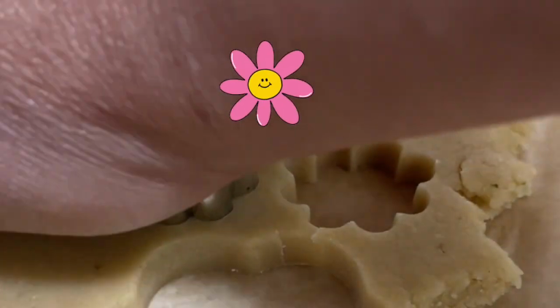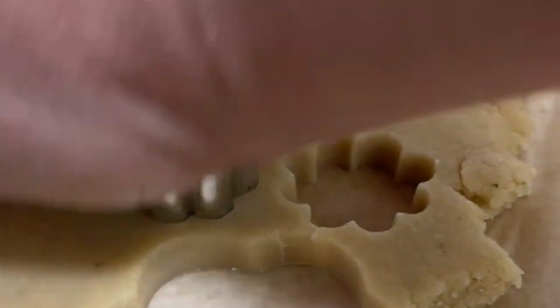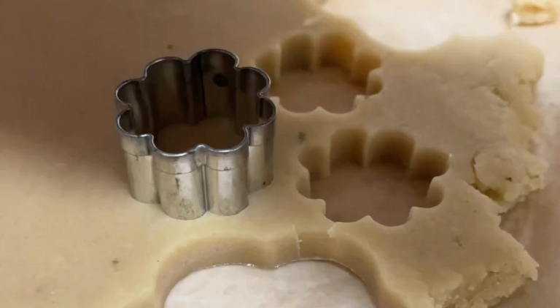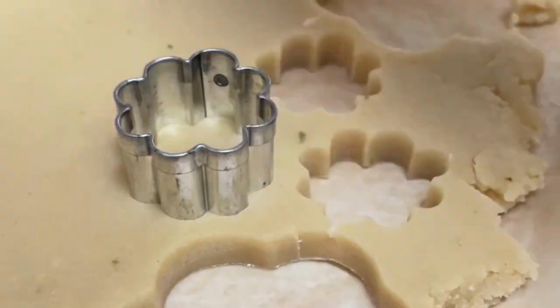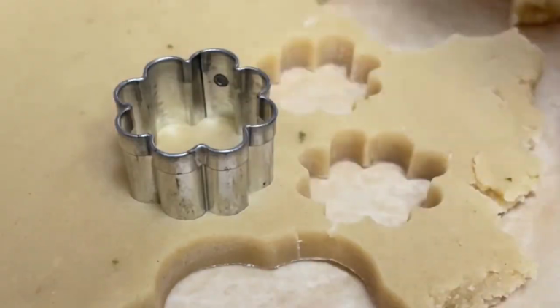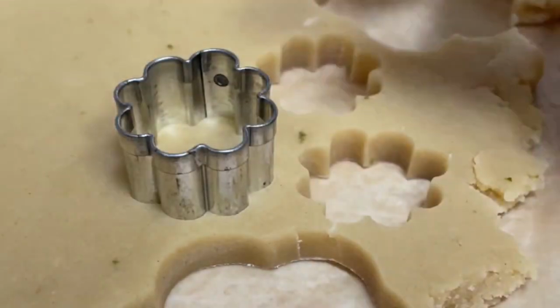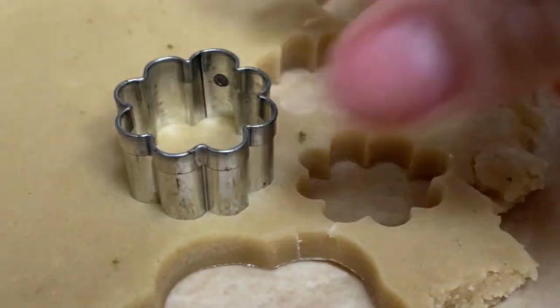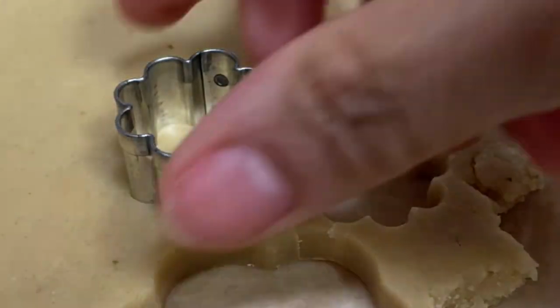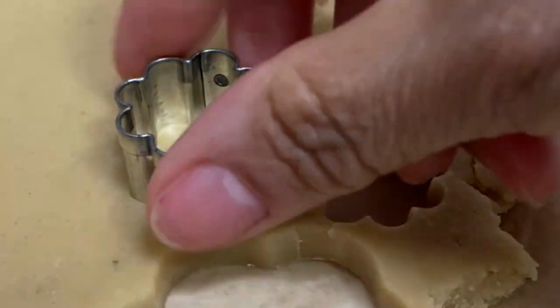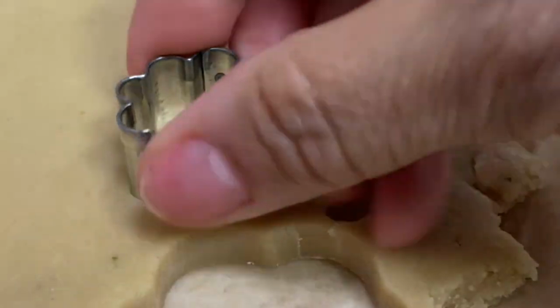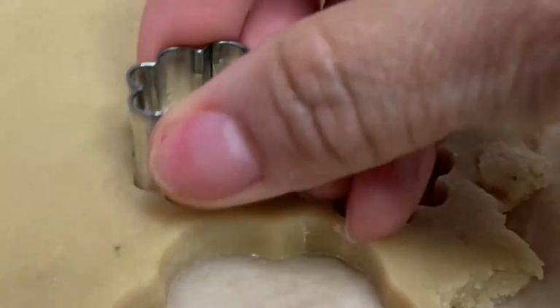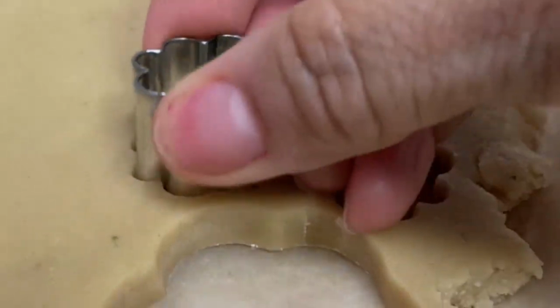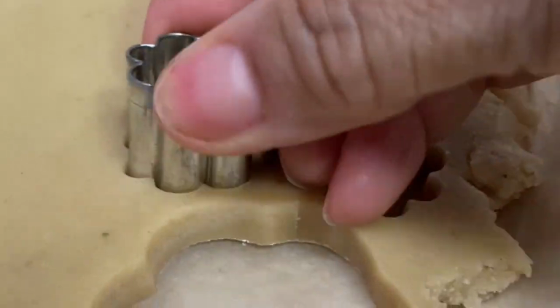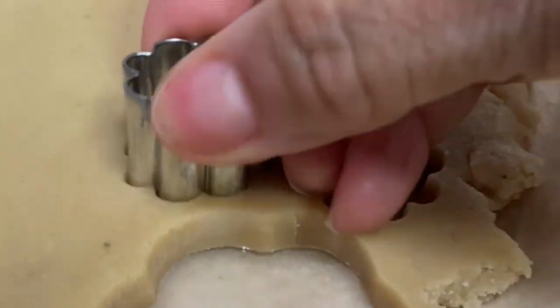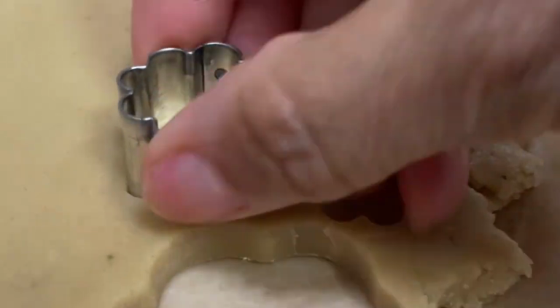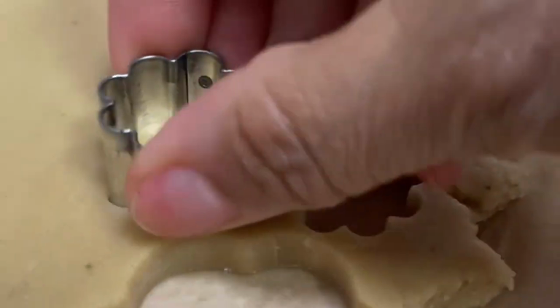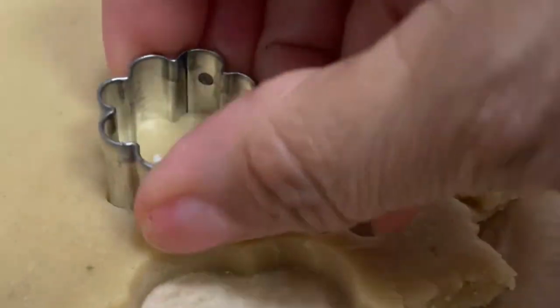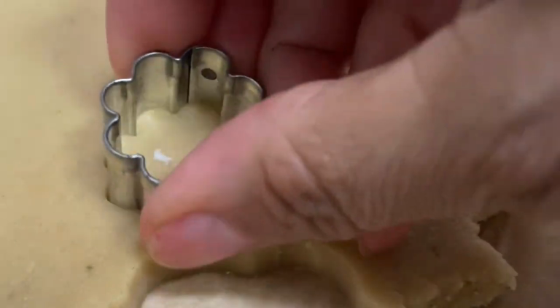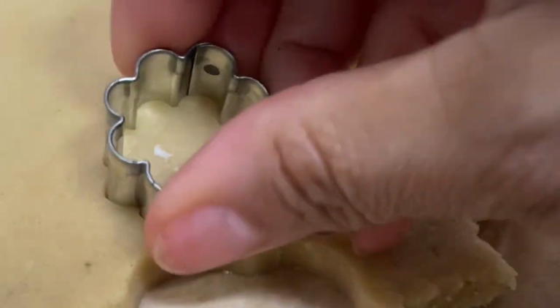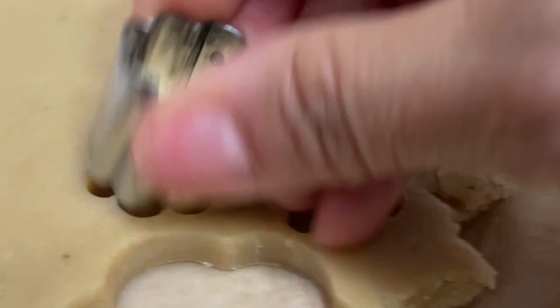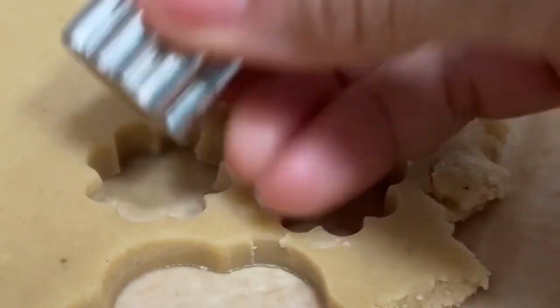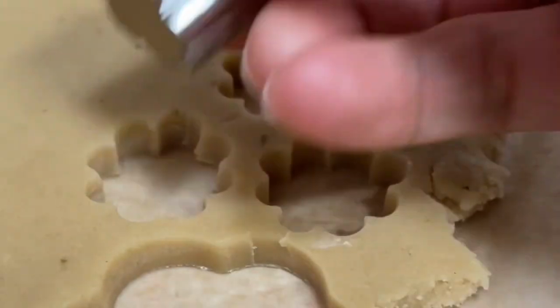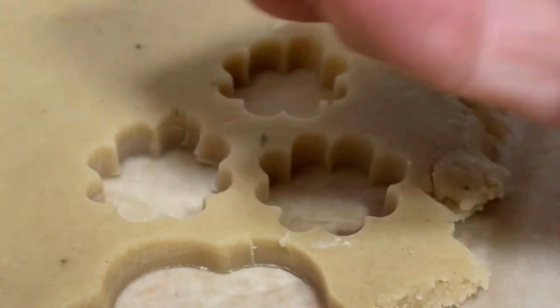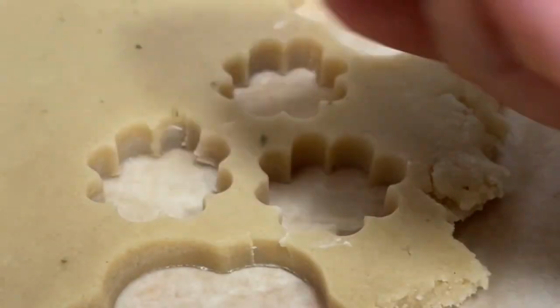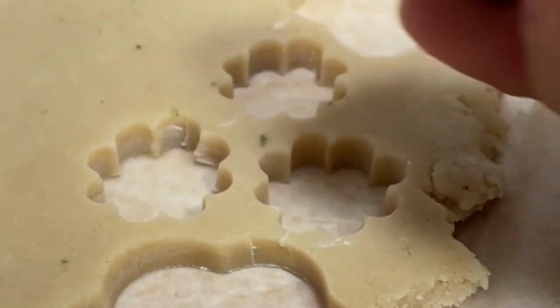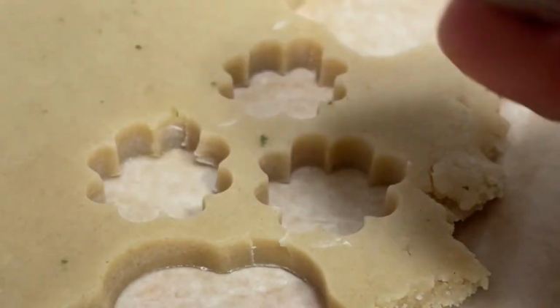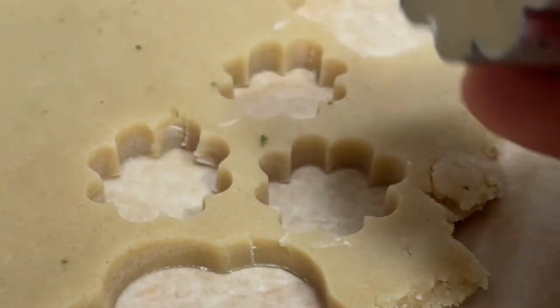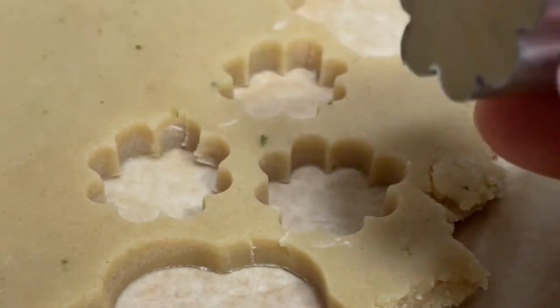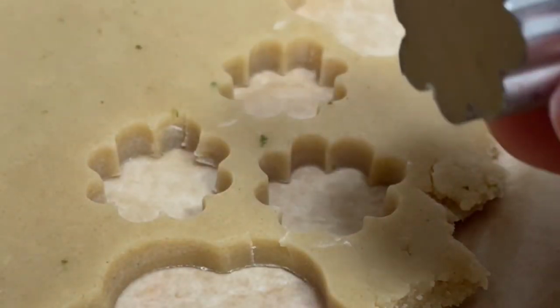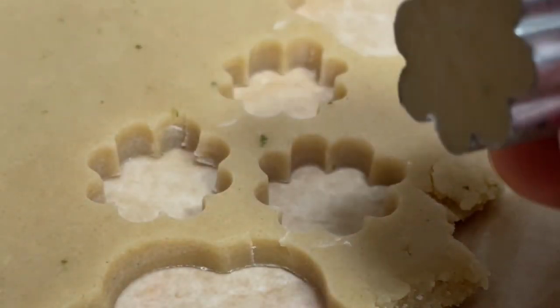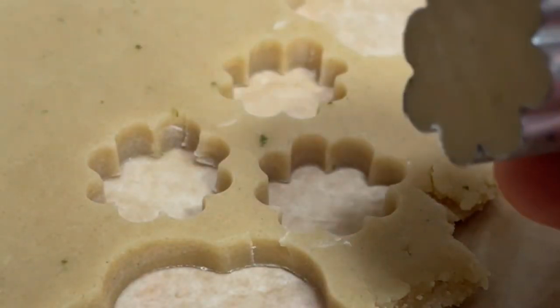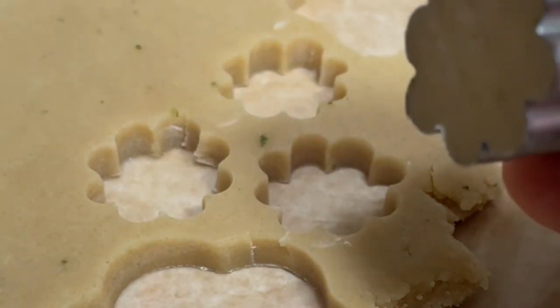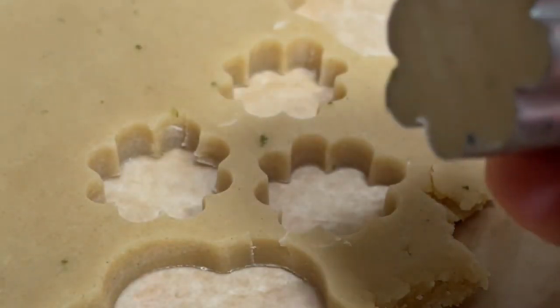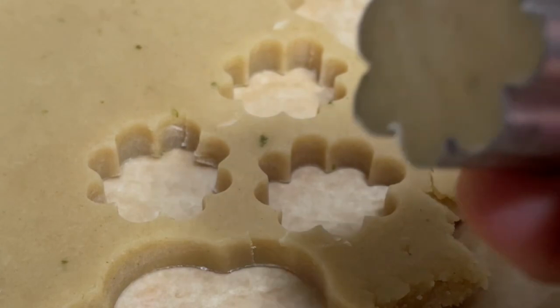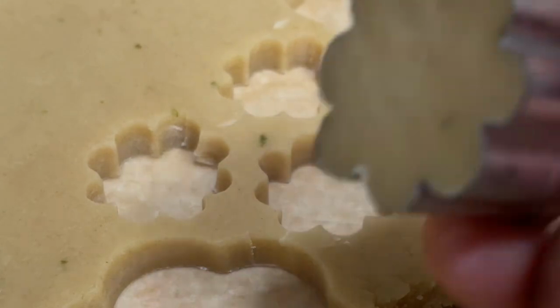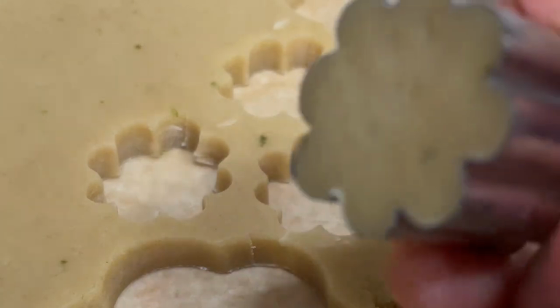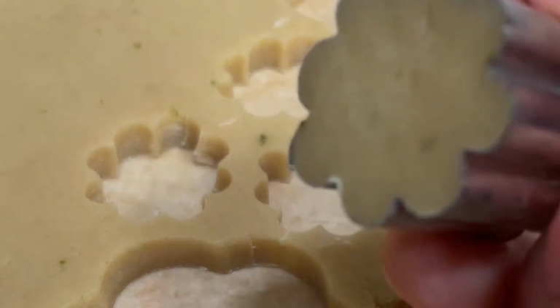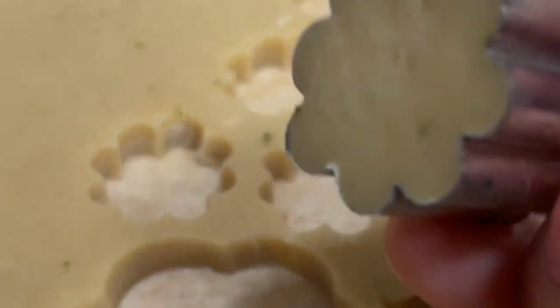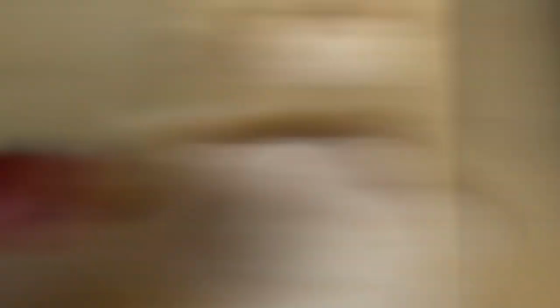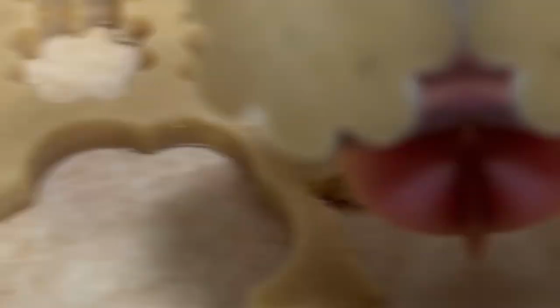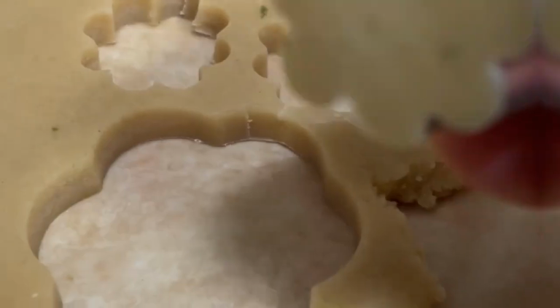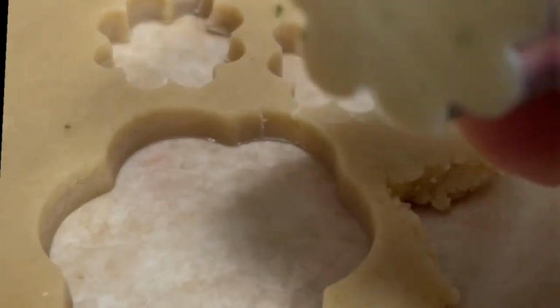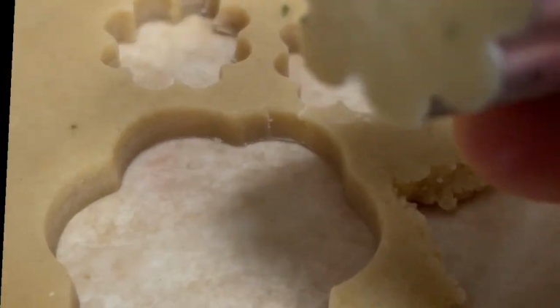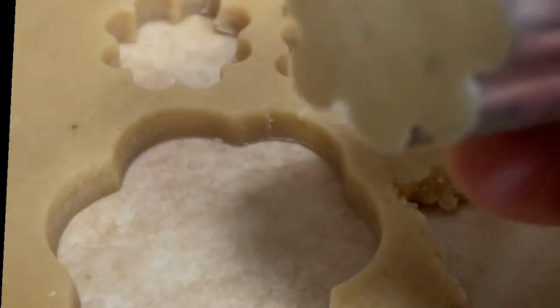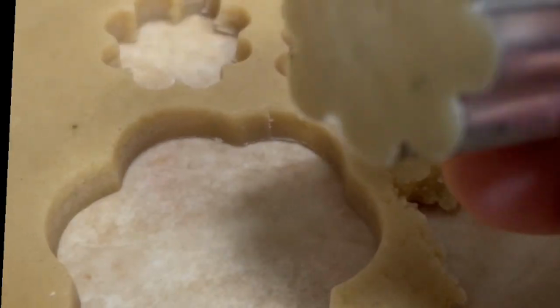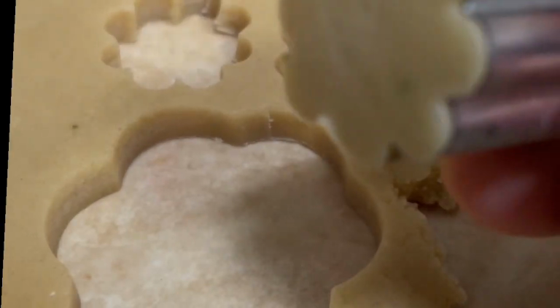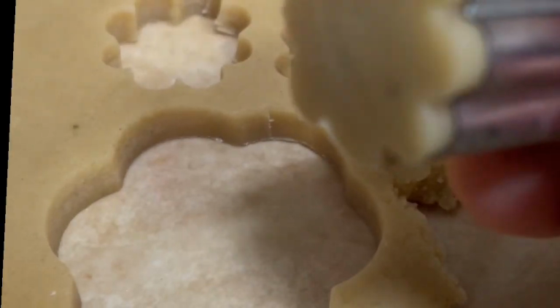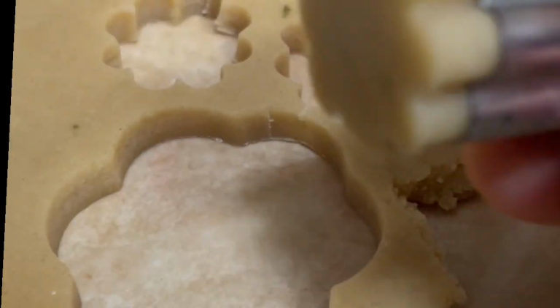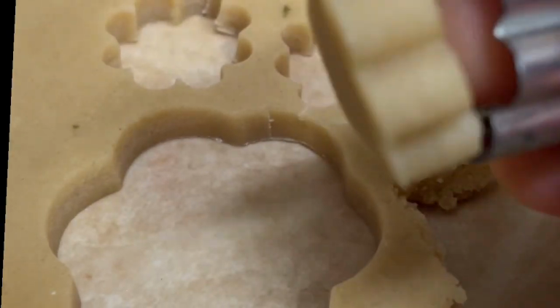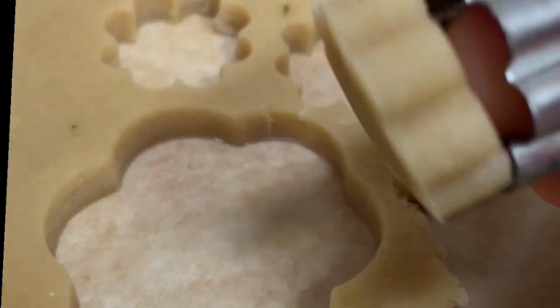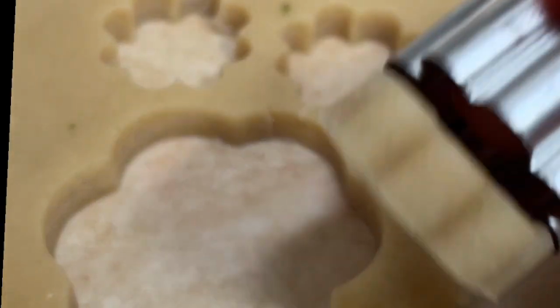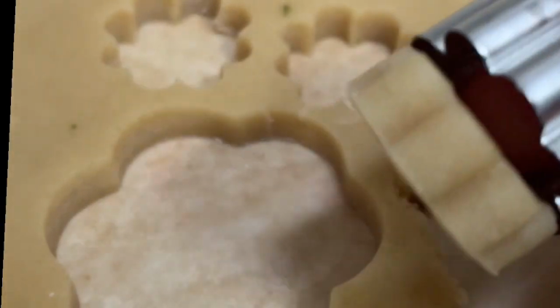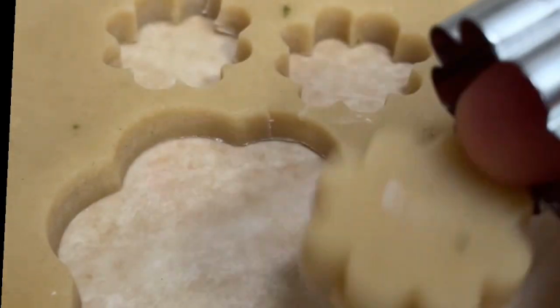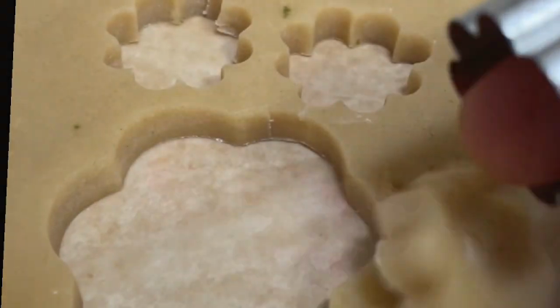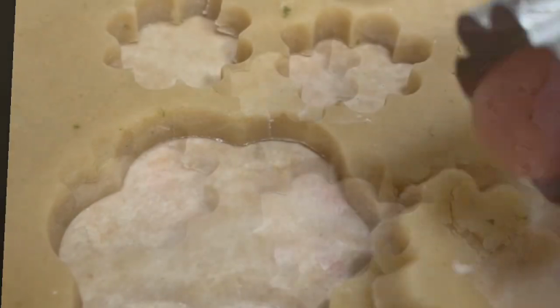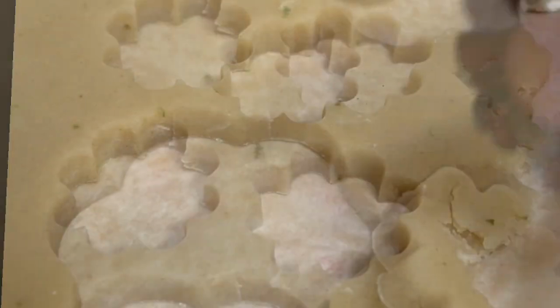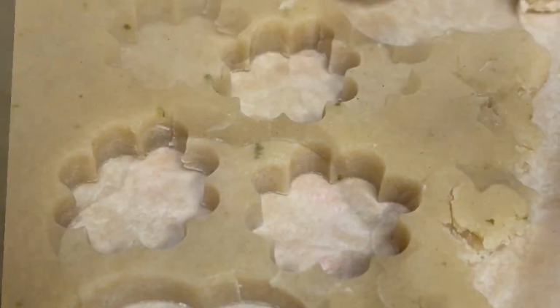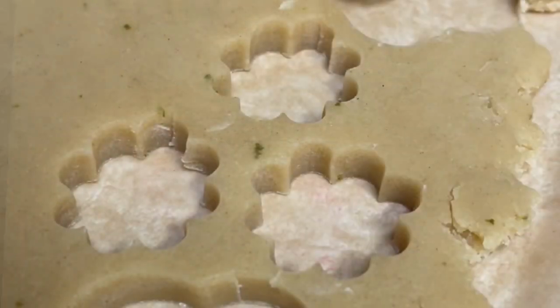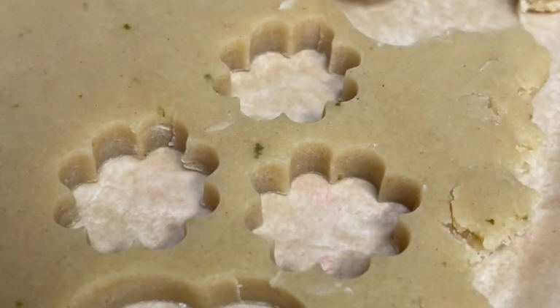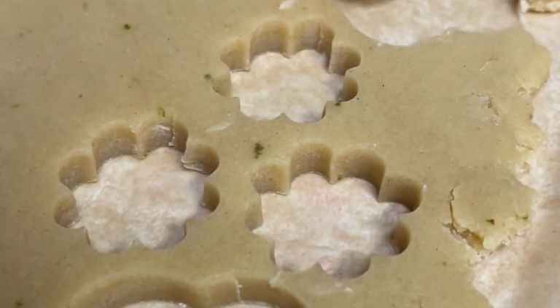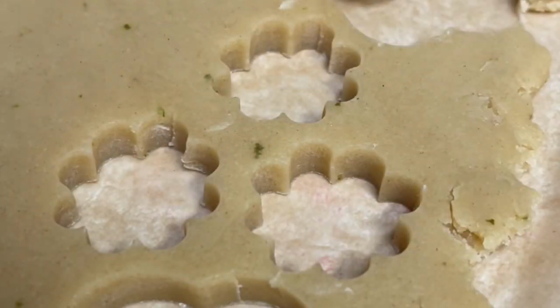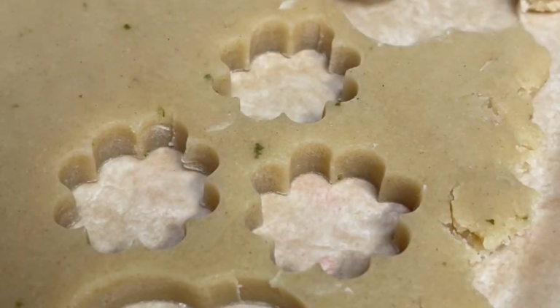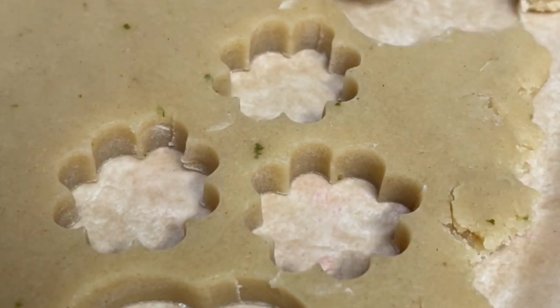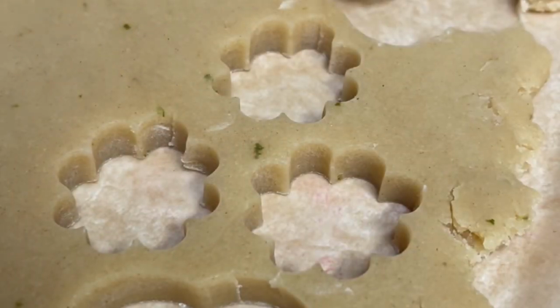I started by cutting different sizes of flower cookies. In the link above there is a video on how to cut out cookies.